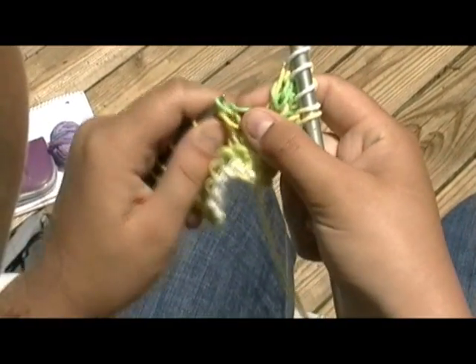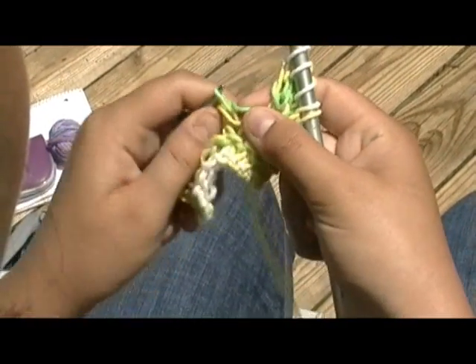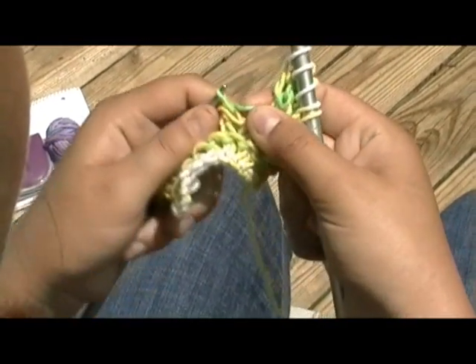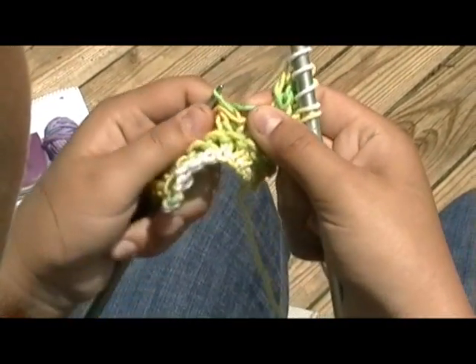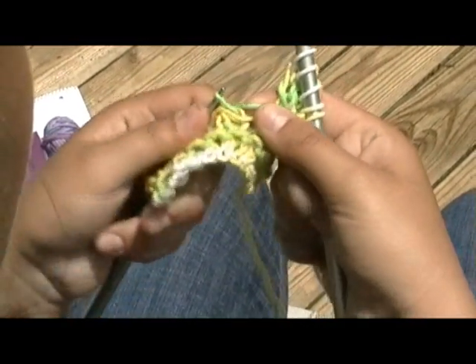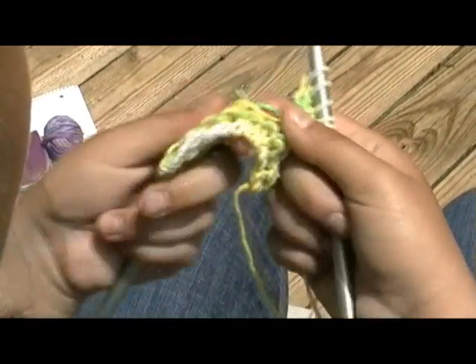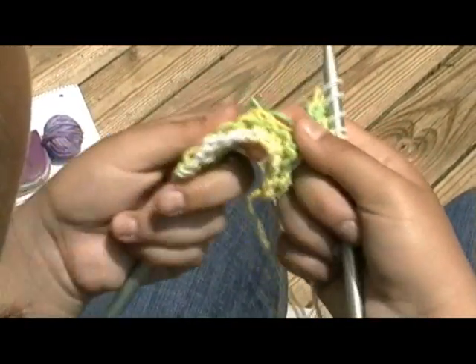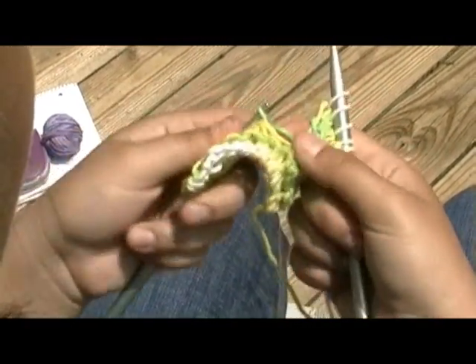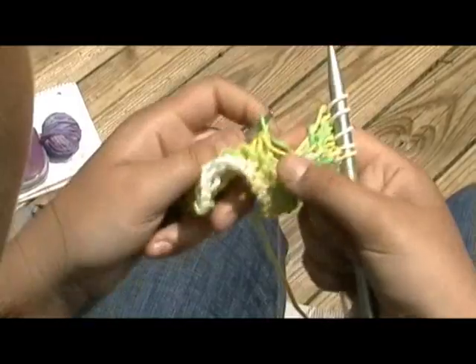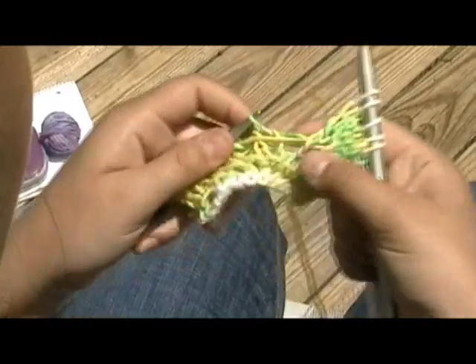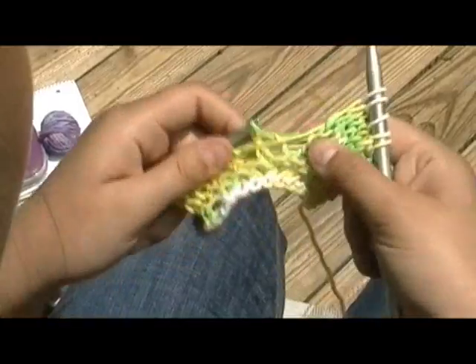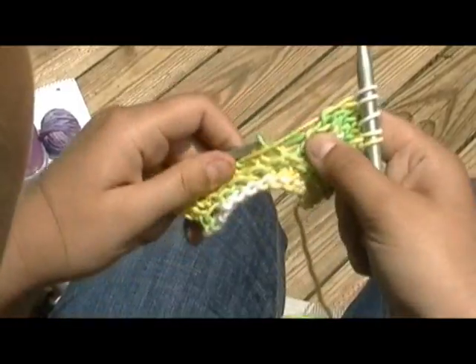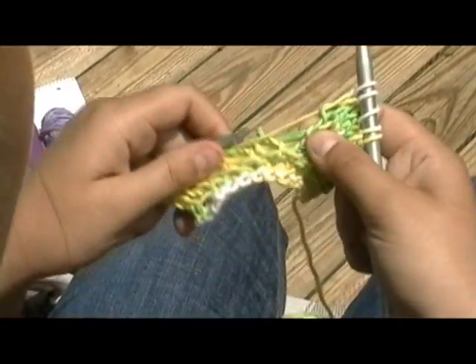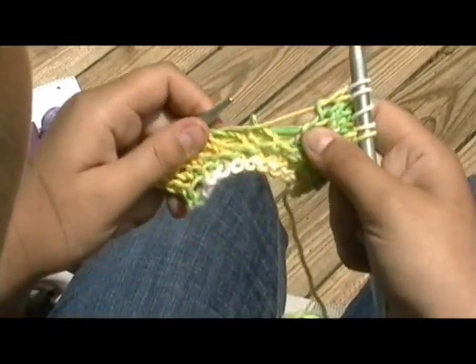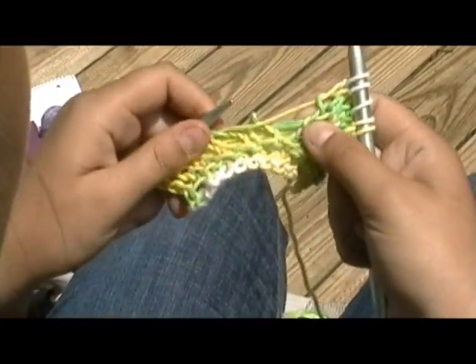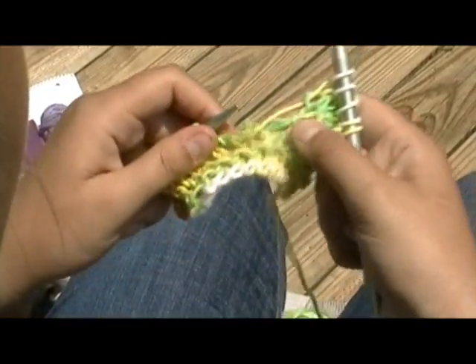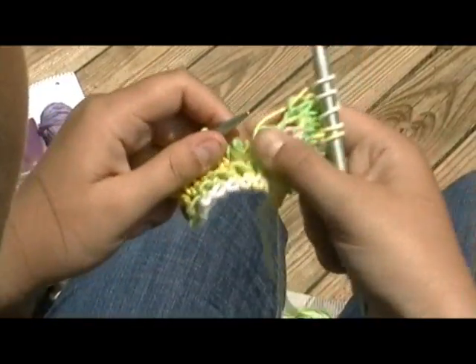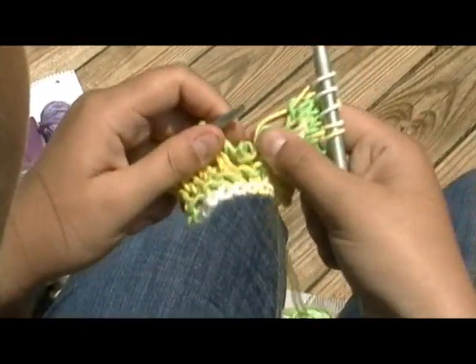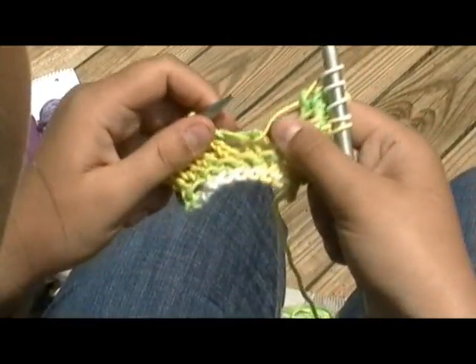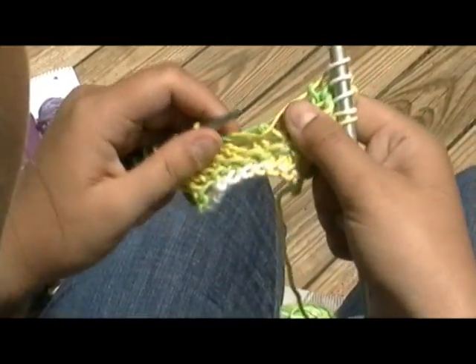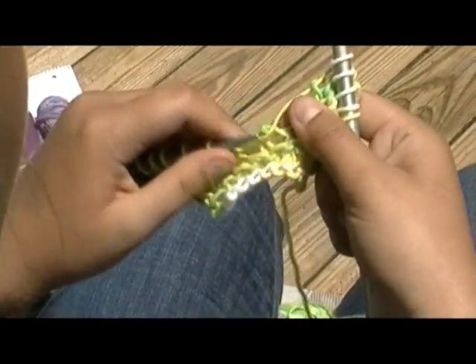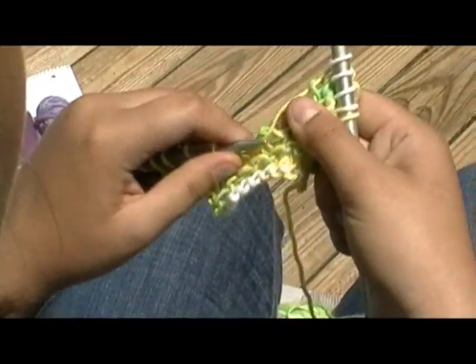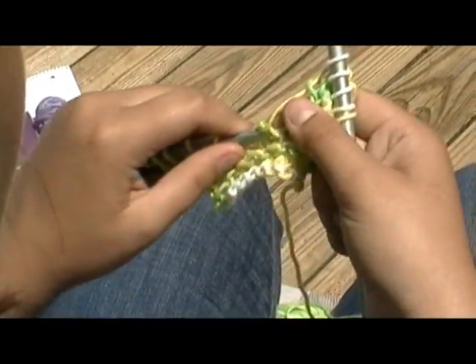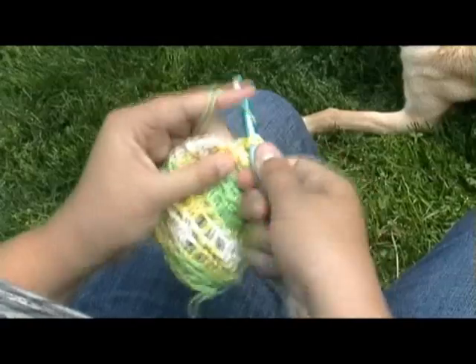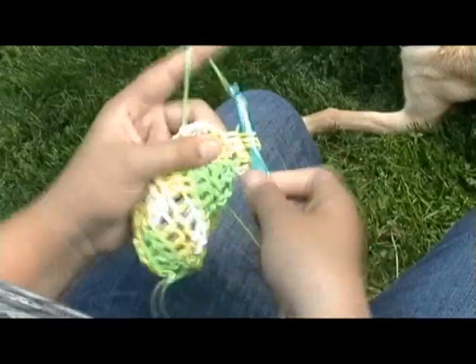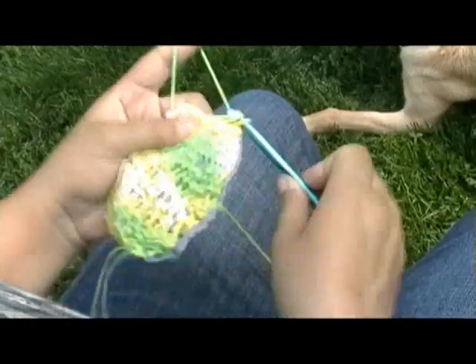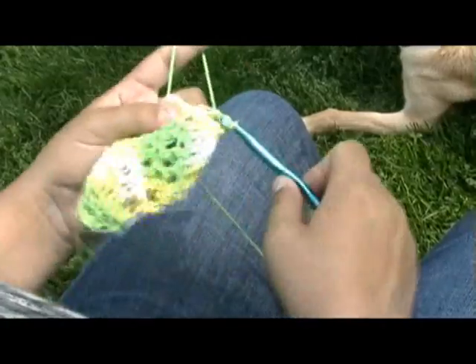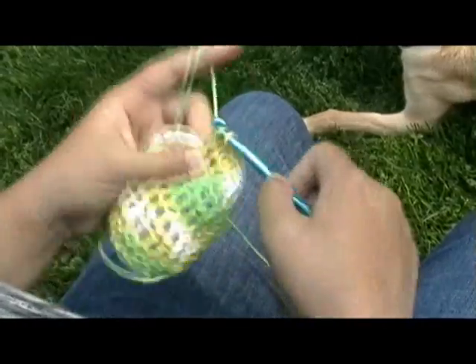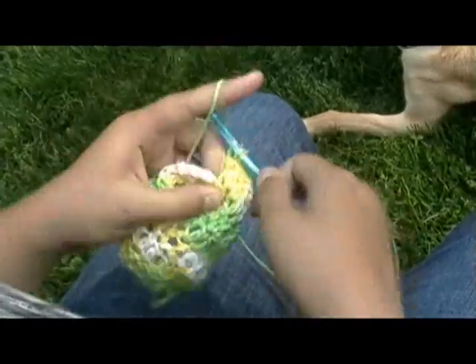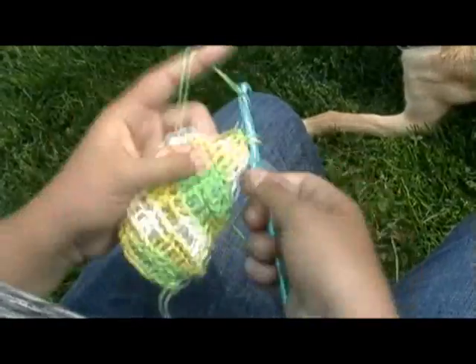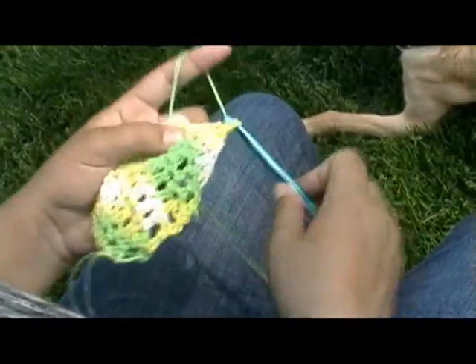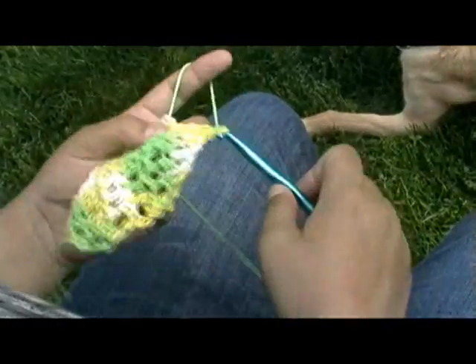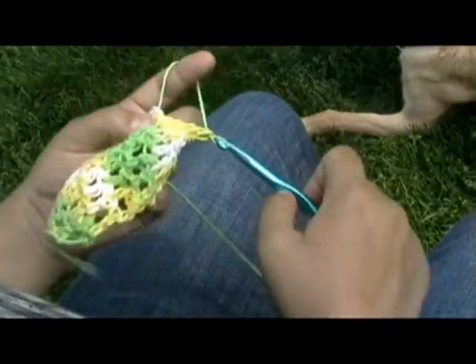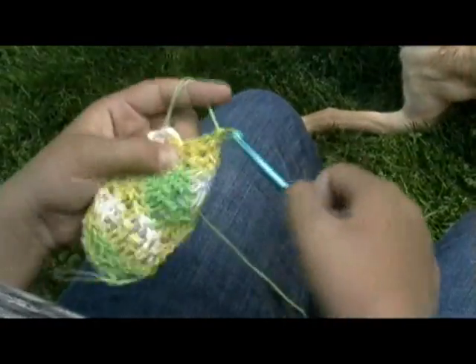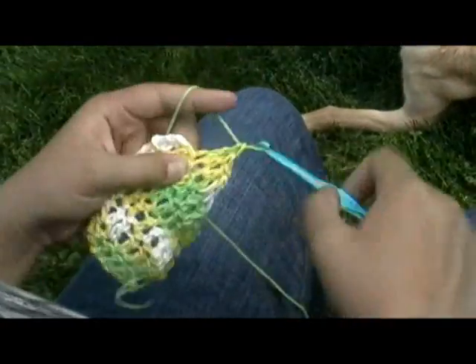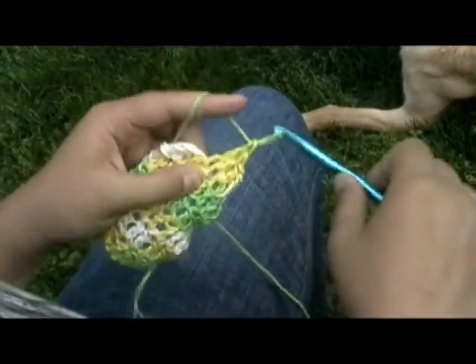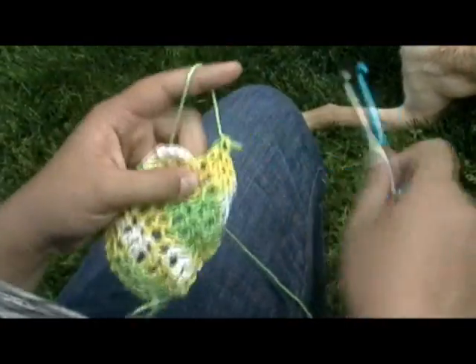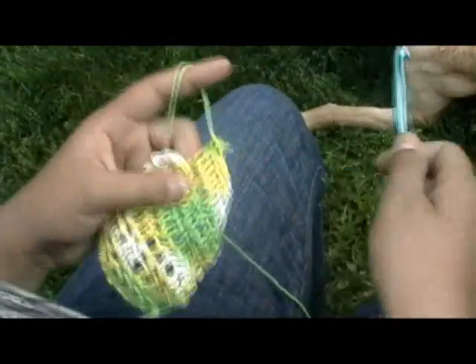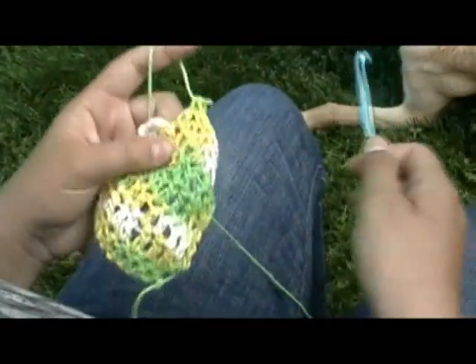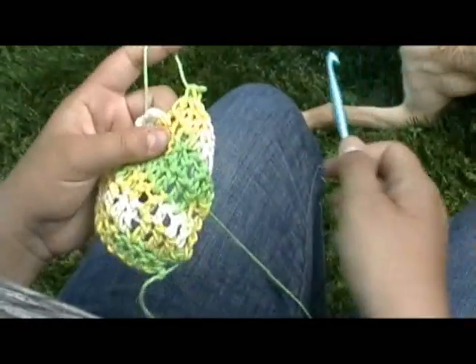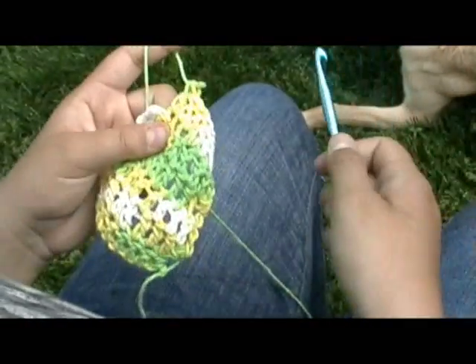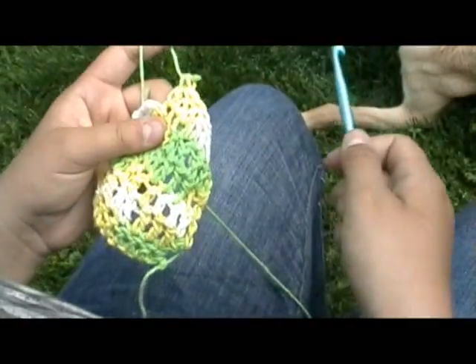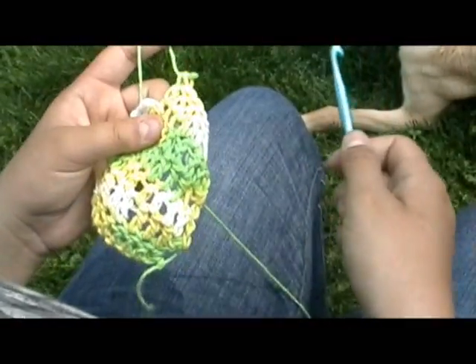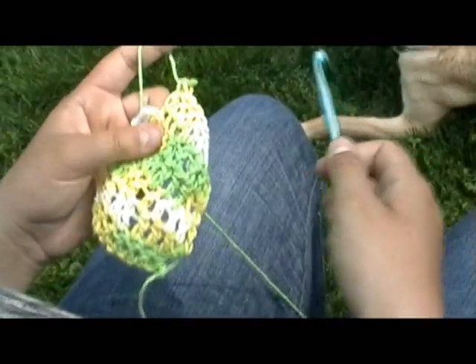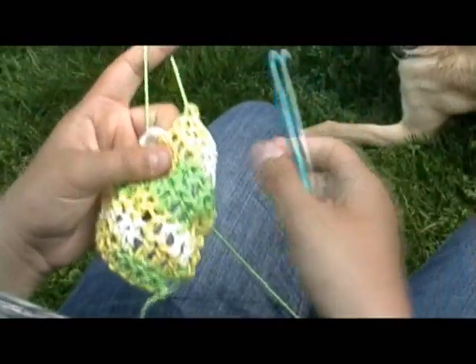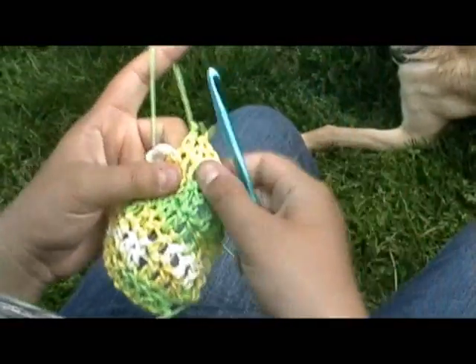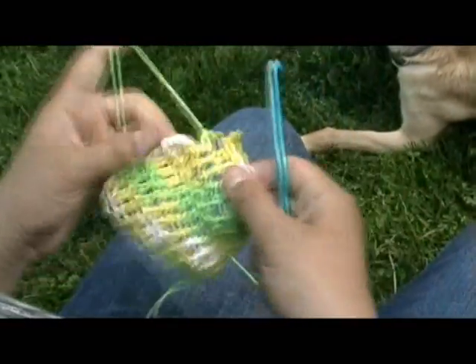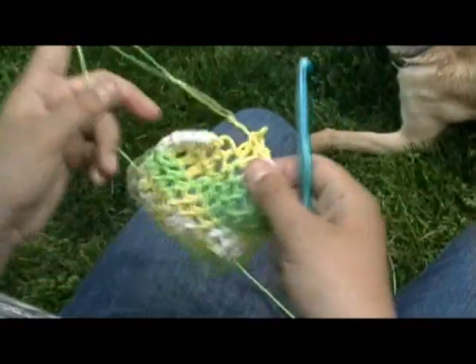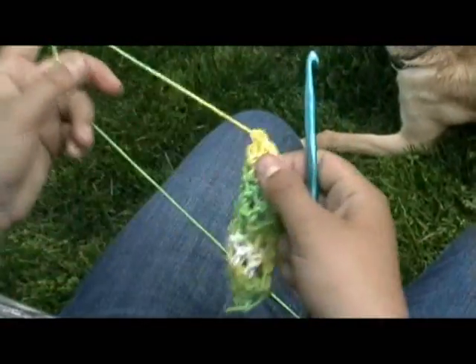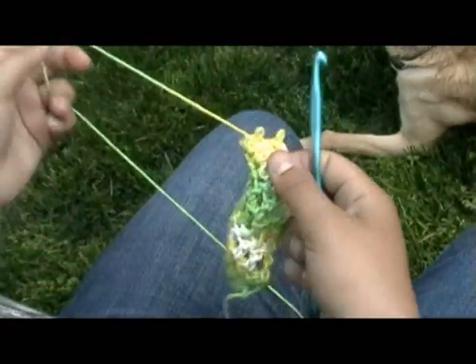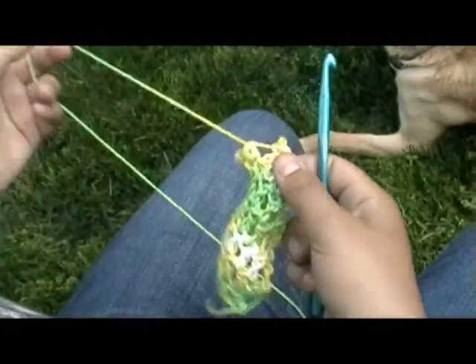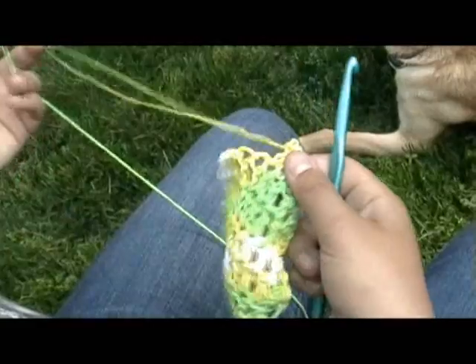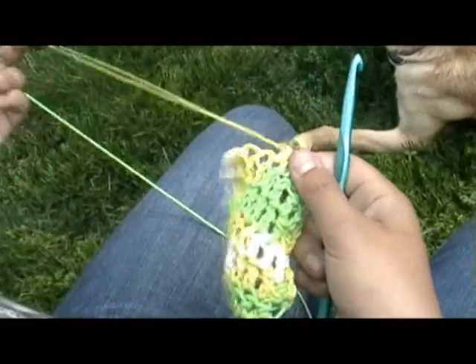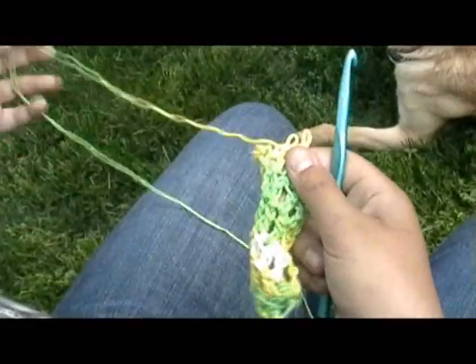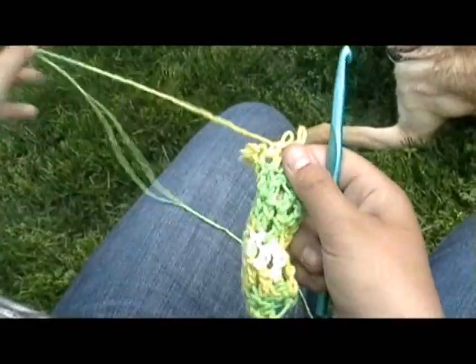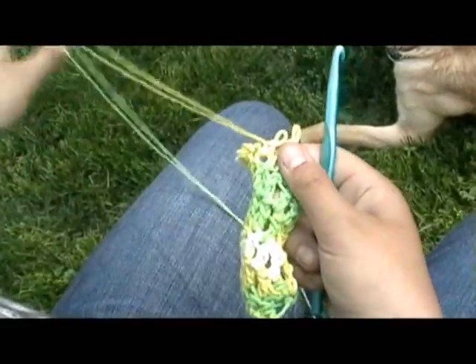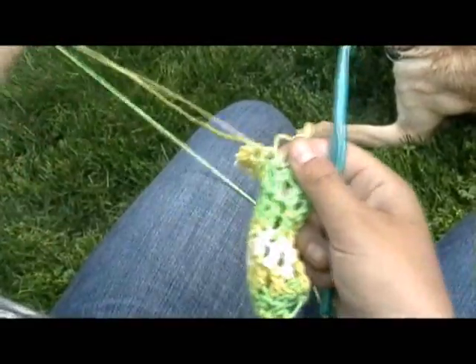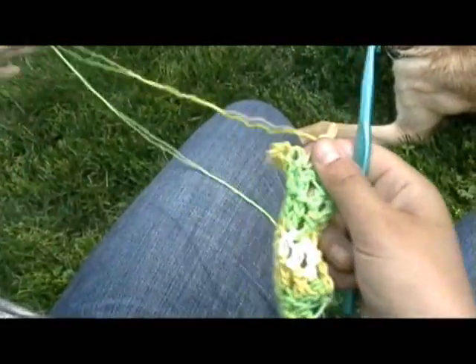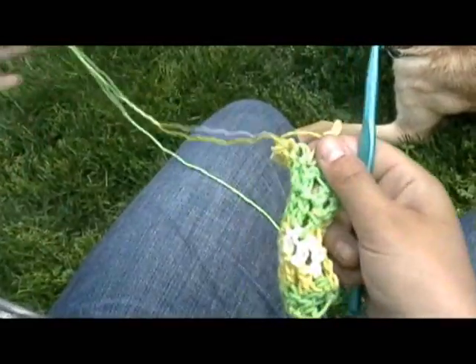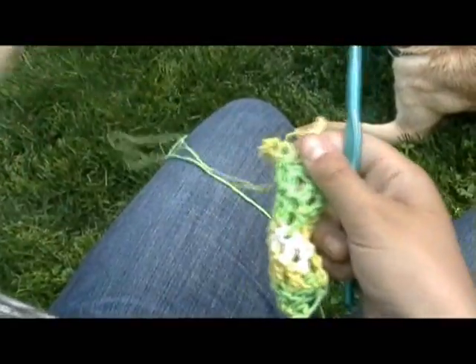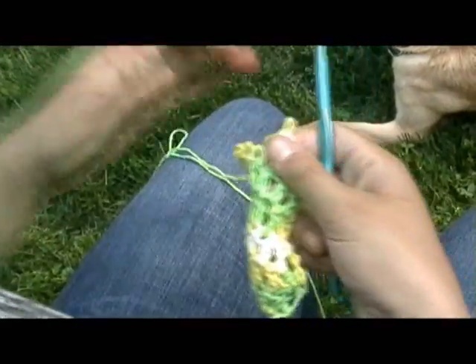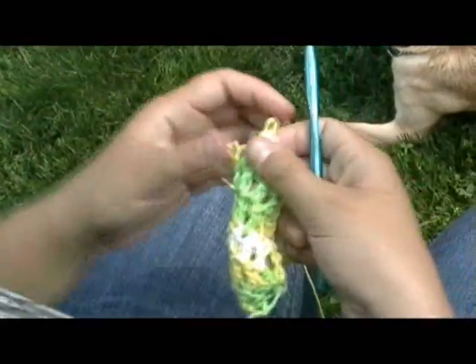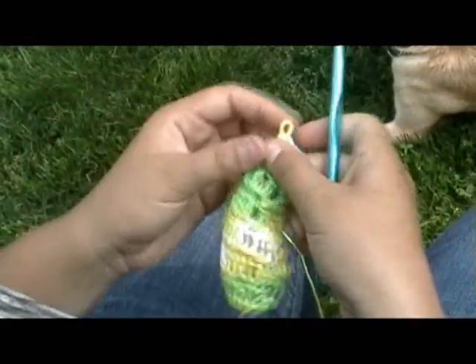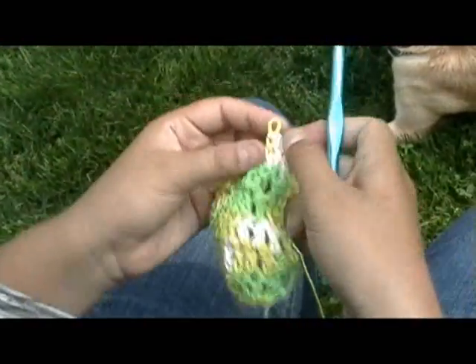For example, in knitting it's really hard to fix your mistakes — like if you drop a stitch or something like that. In crocheting, it's really easy to just pull out a few stitches and fix the problem.